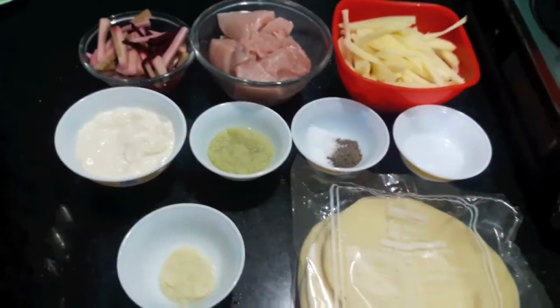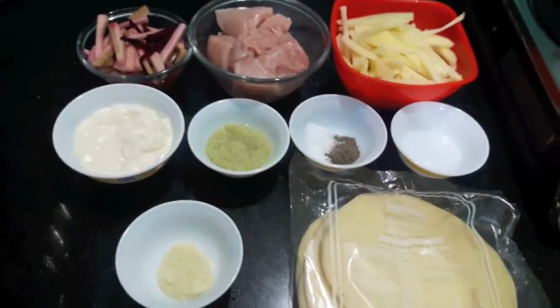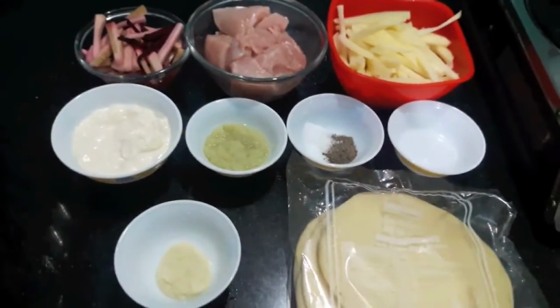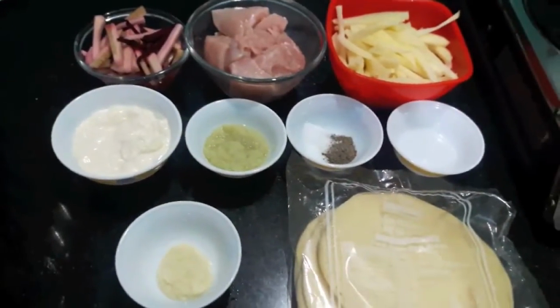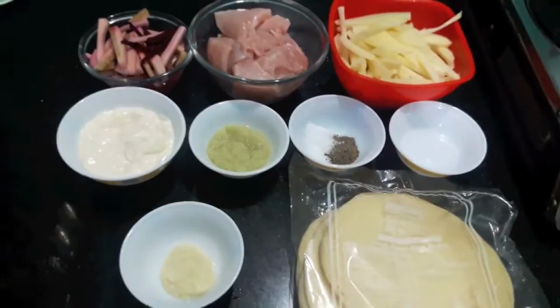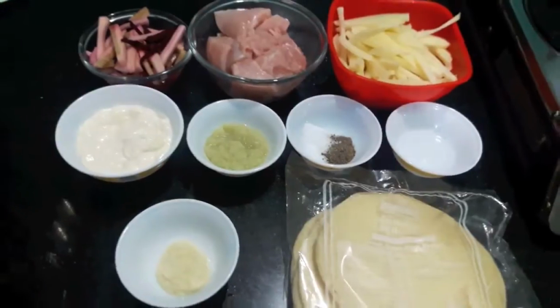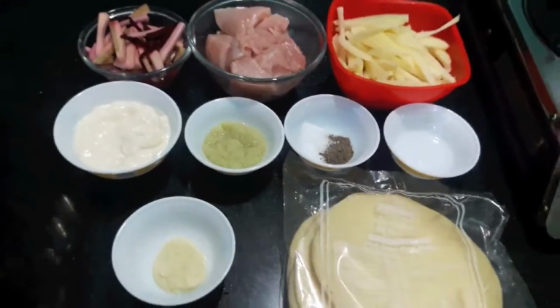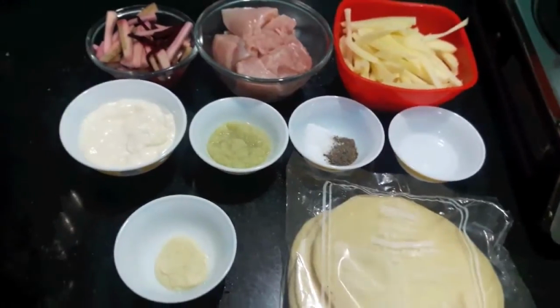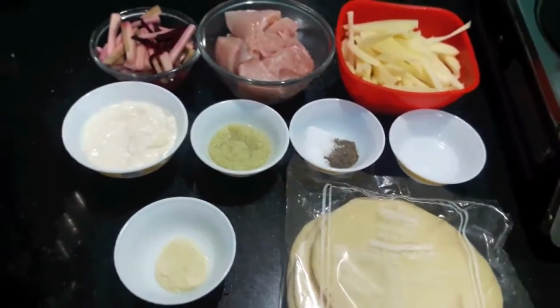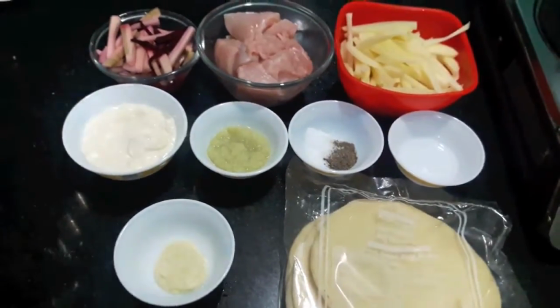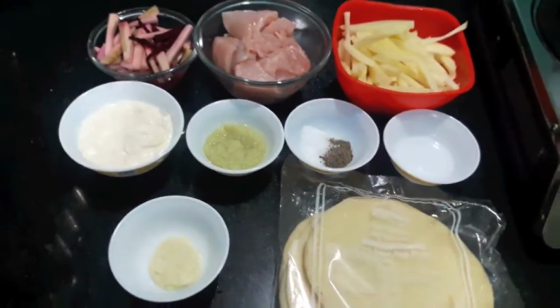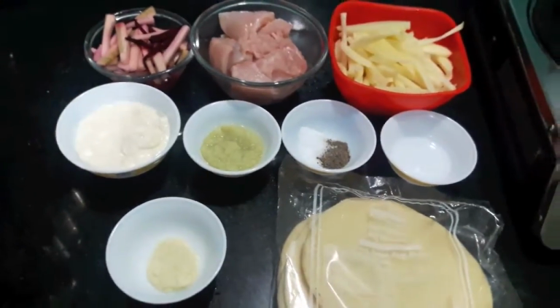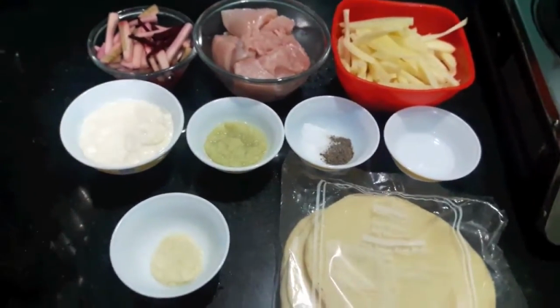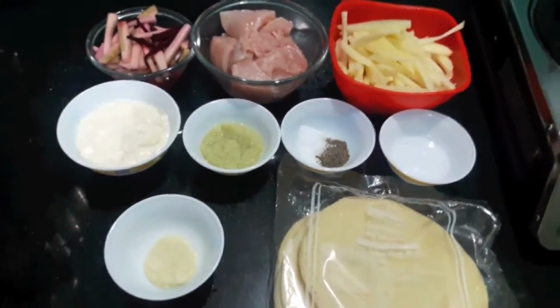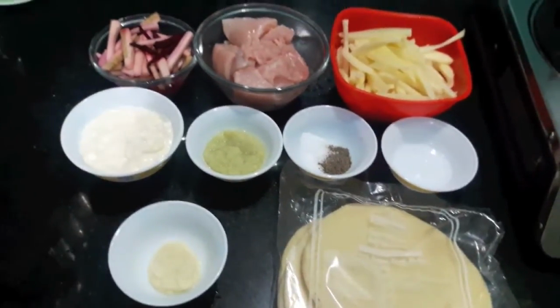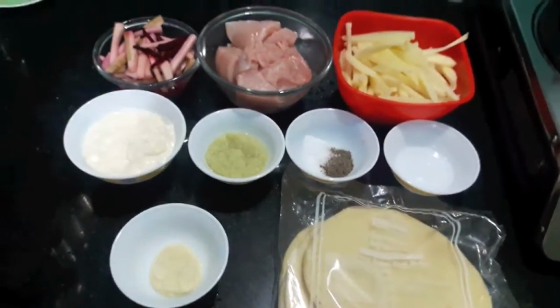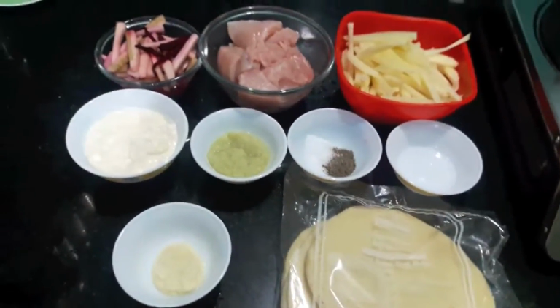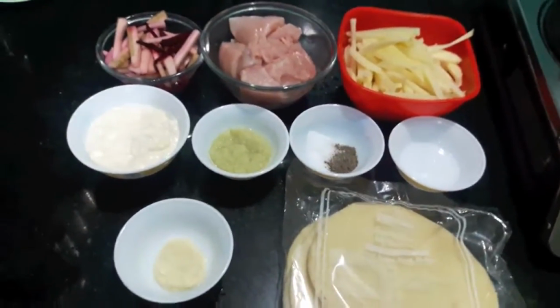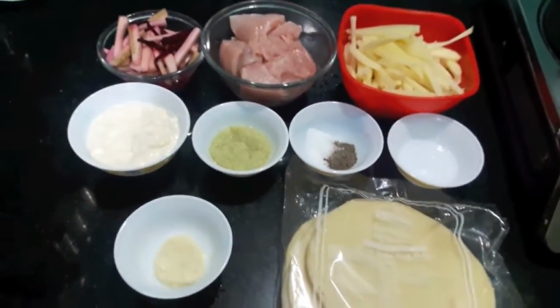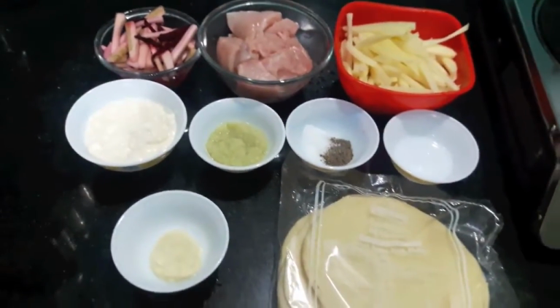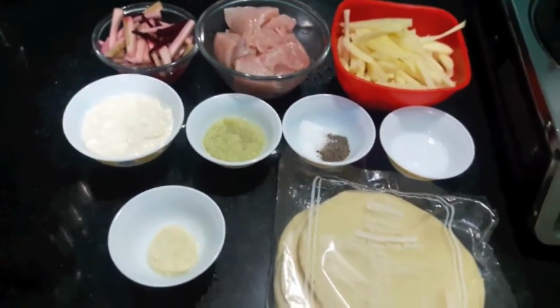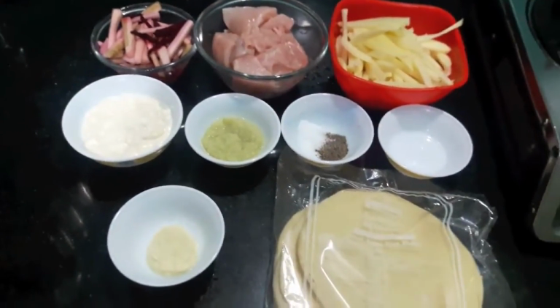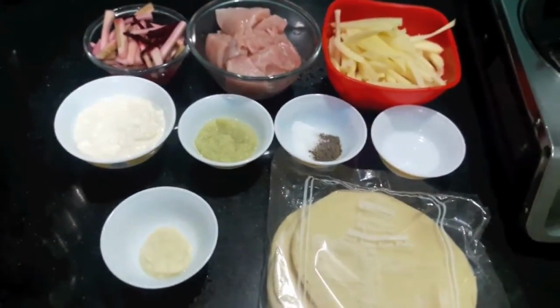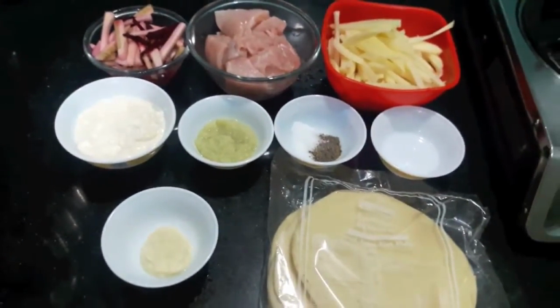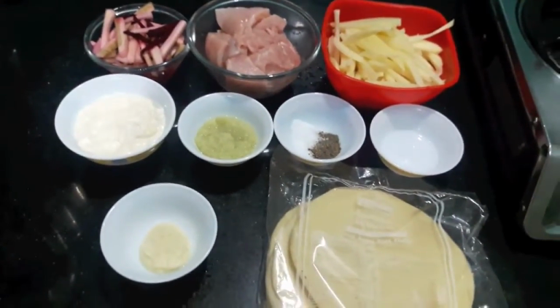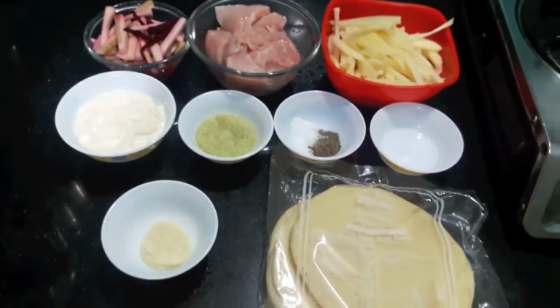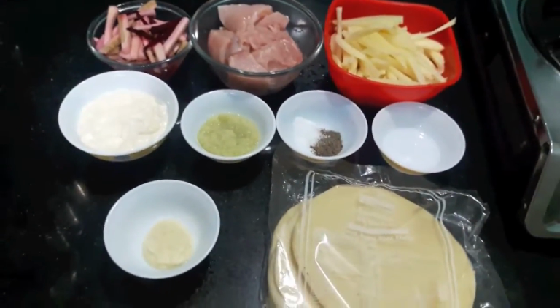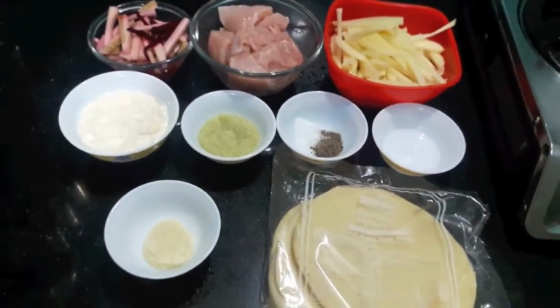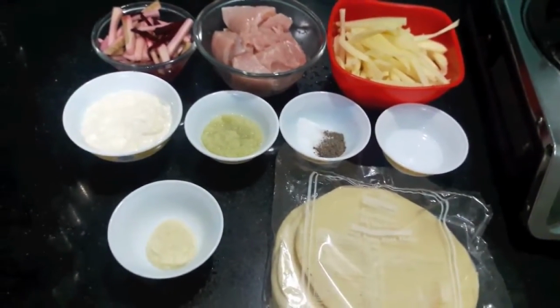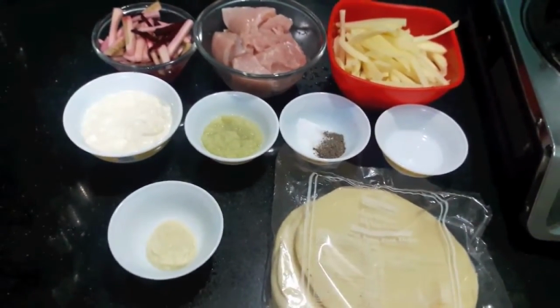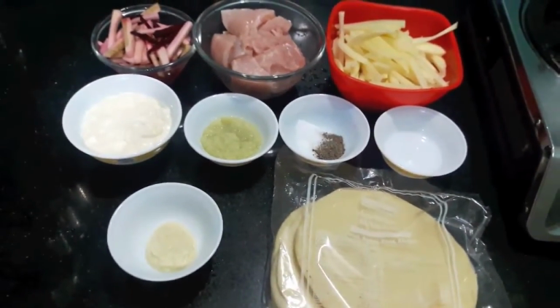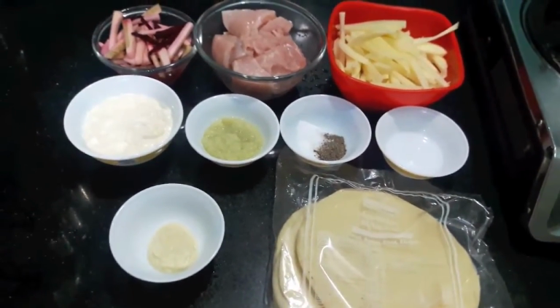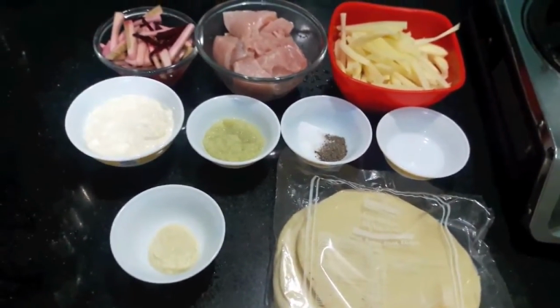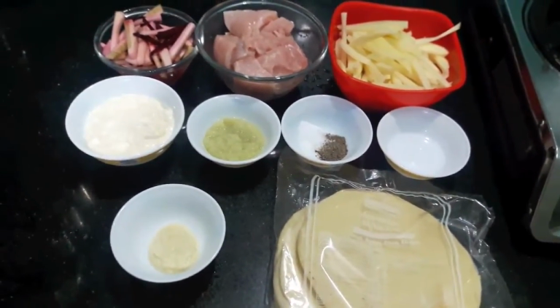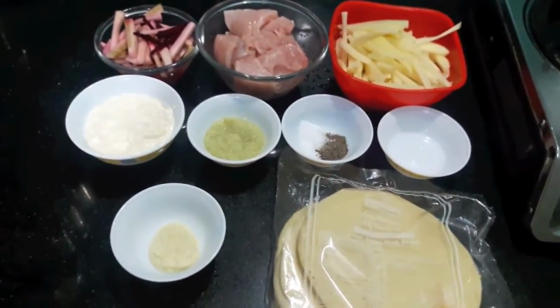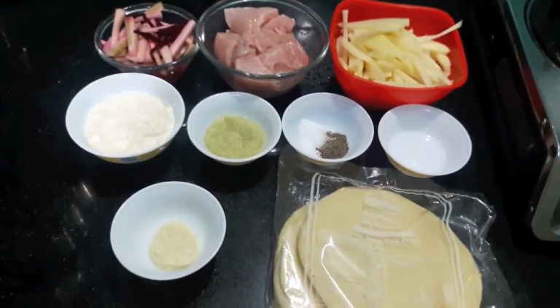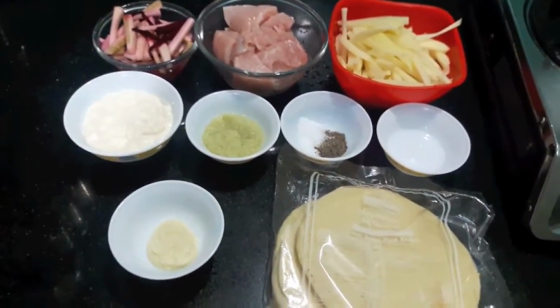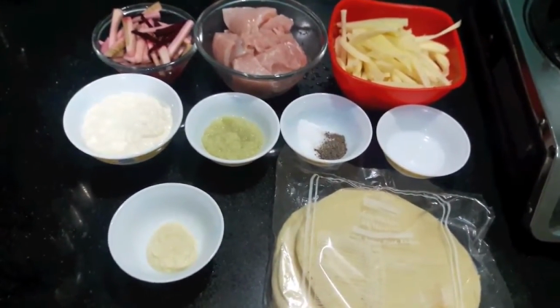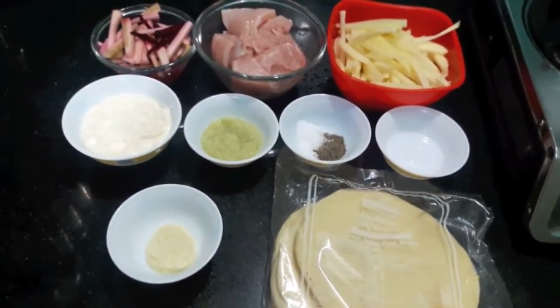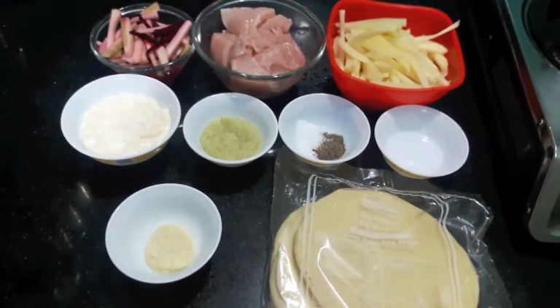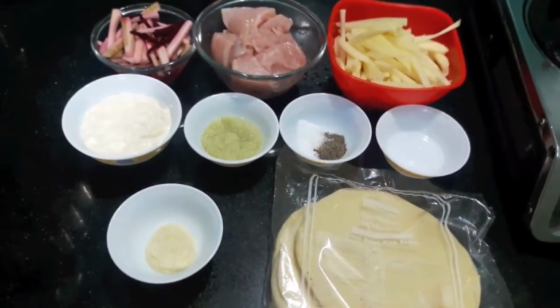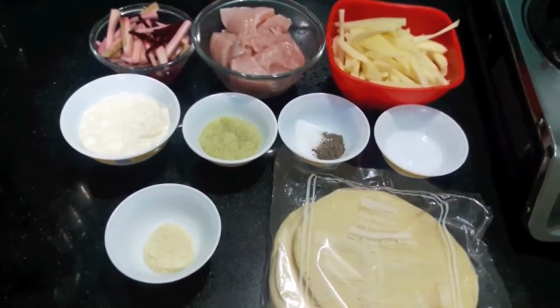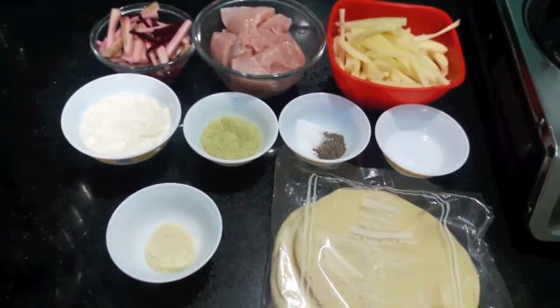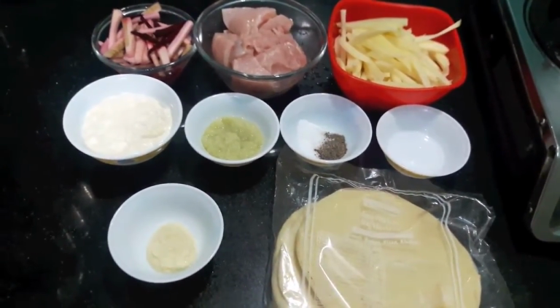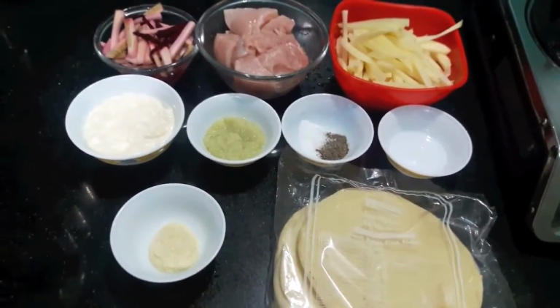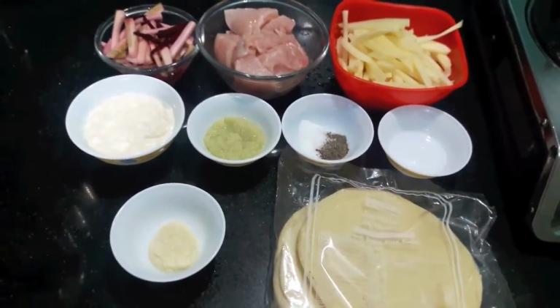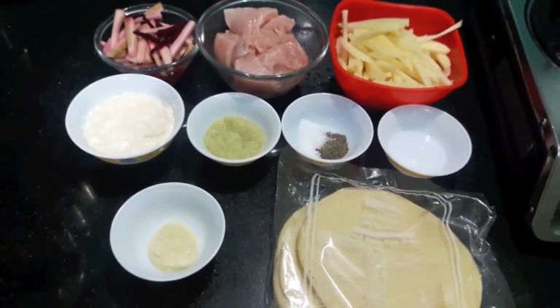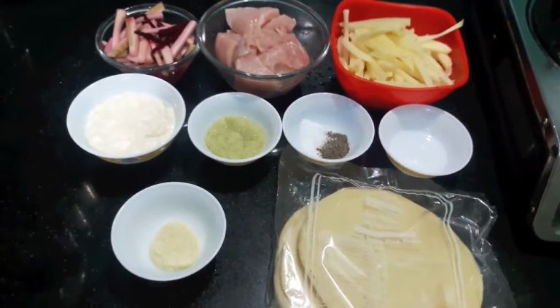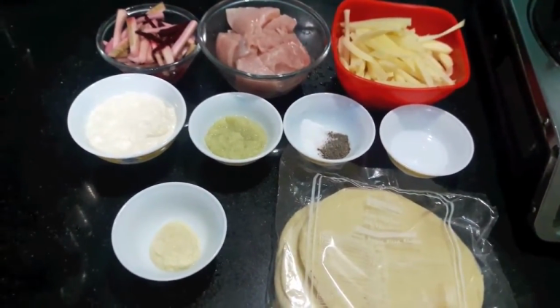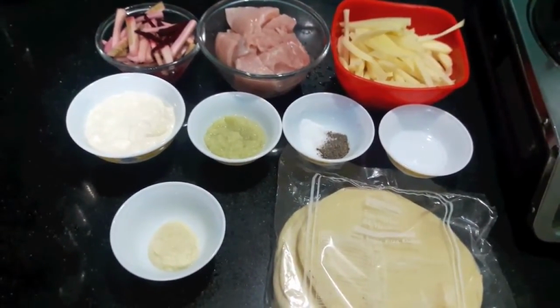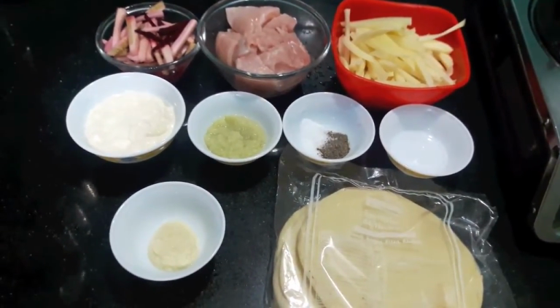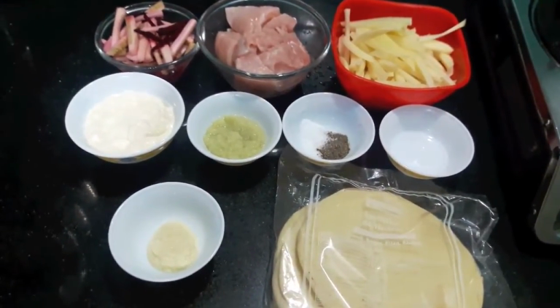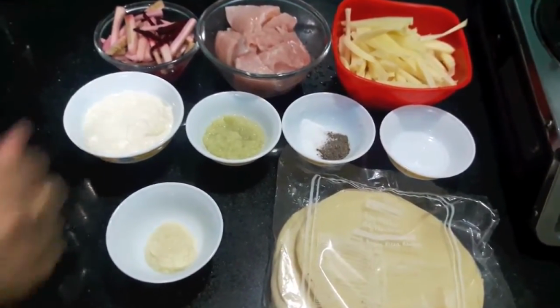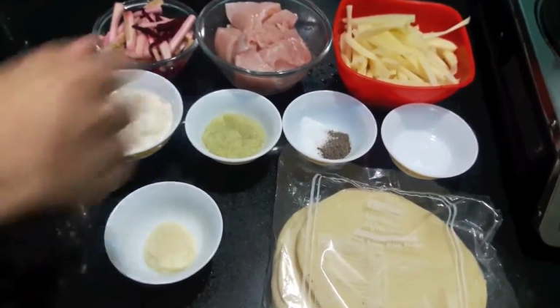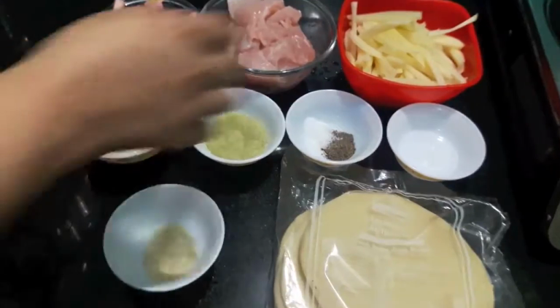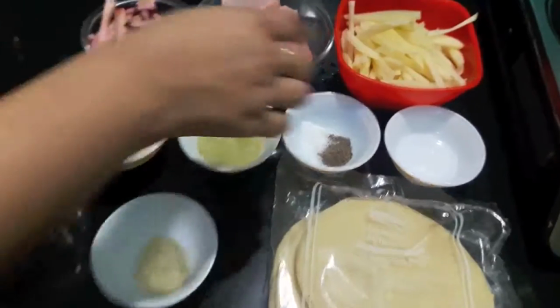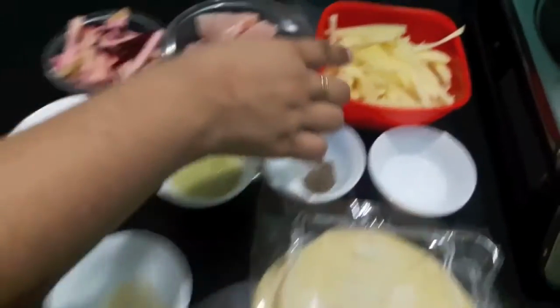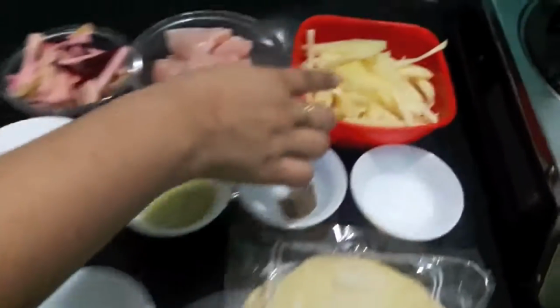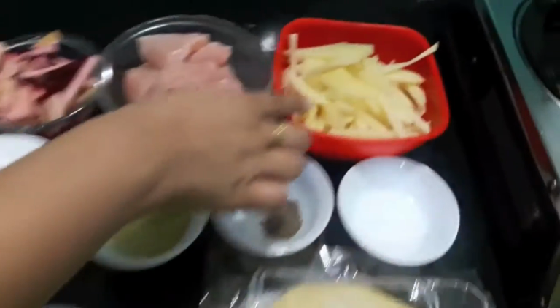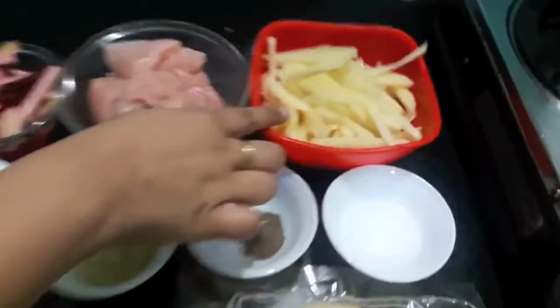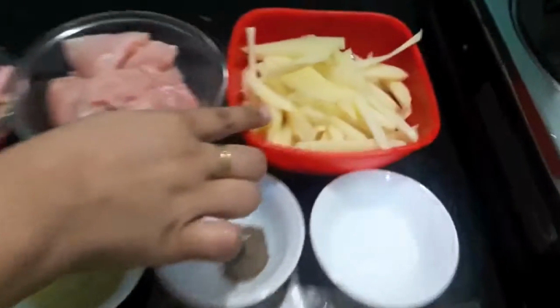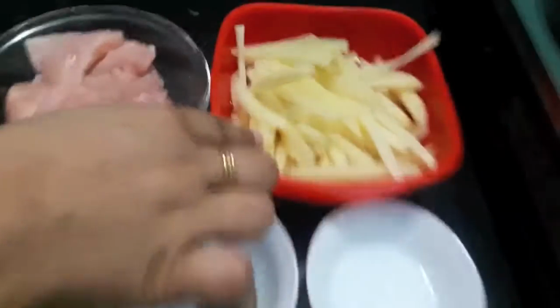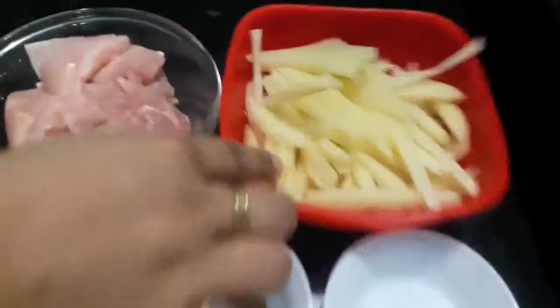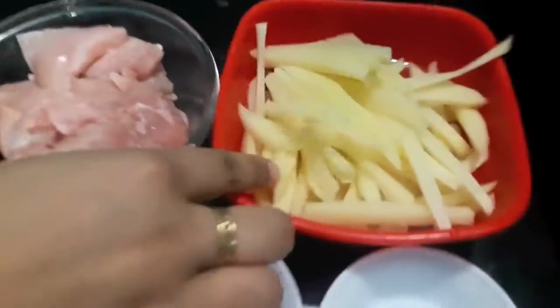Hello and welcome to my channel, Shifa's Kitchen. Today I'm going to show you how to make chicken shawarma, so let's start.